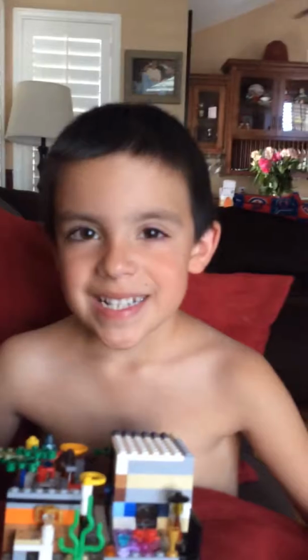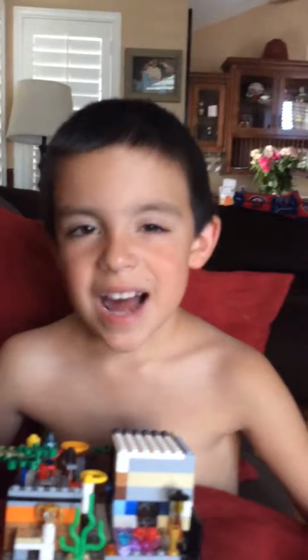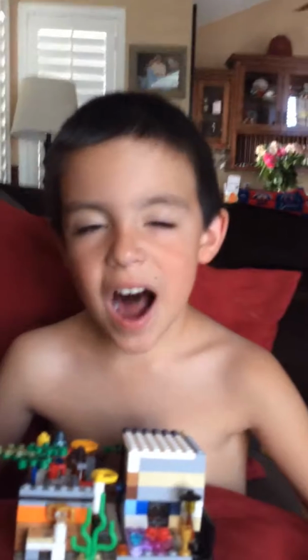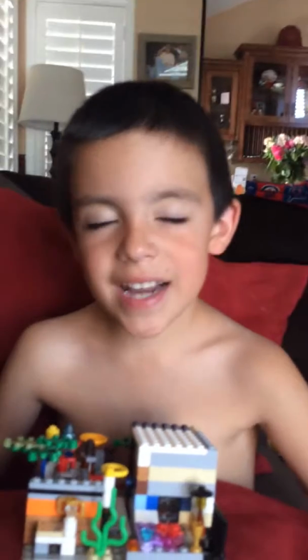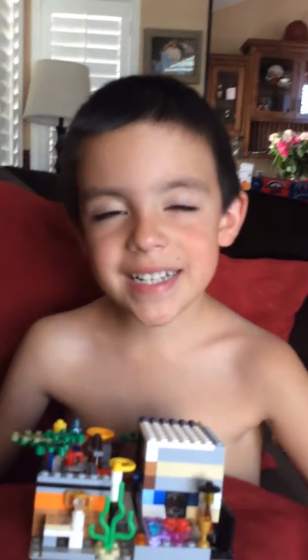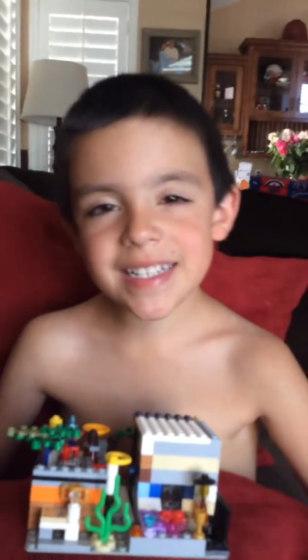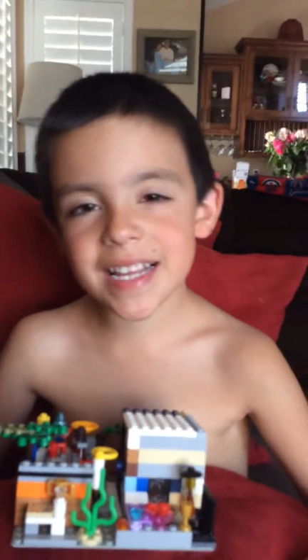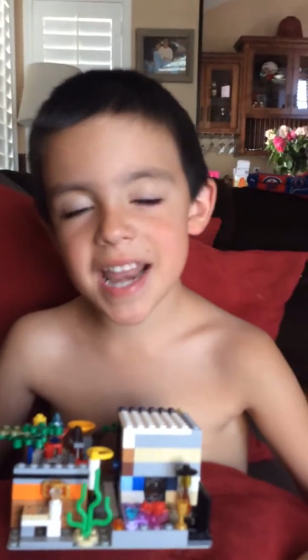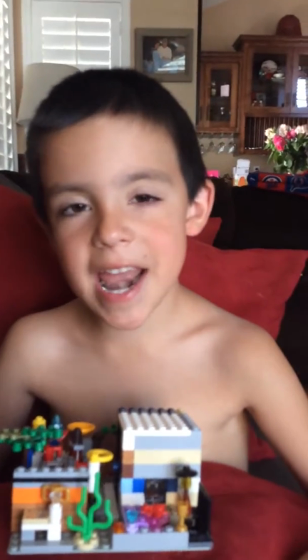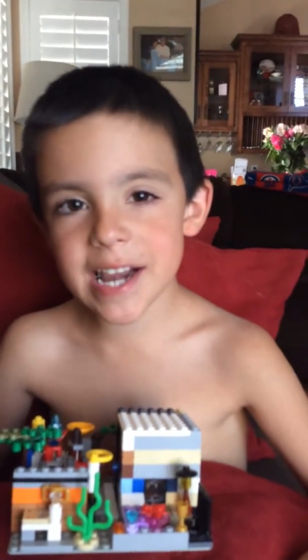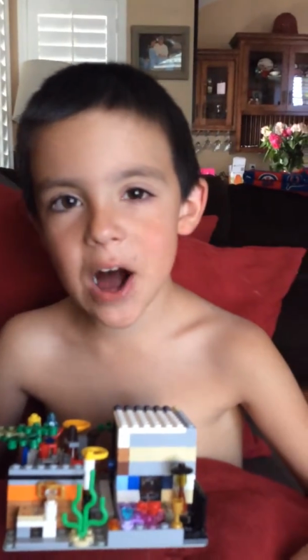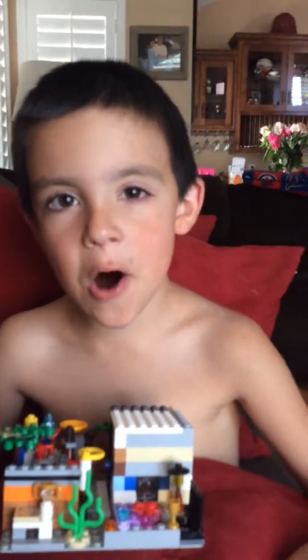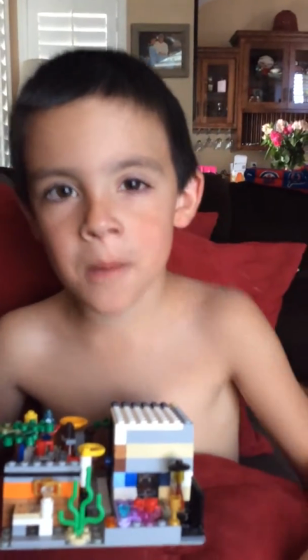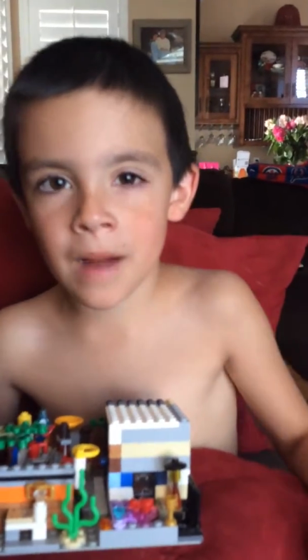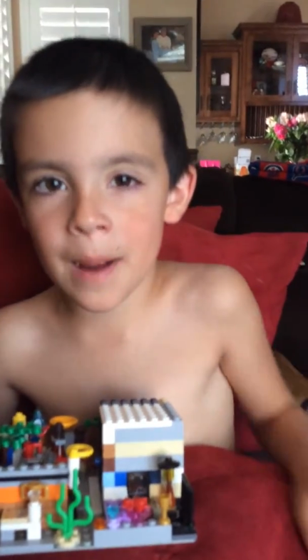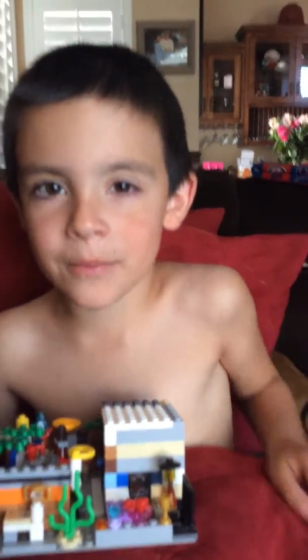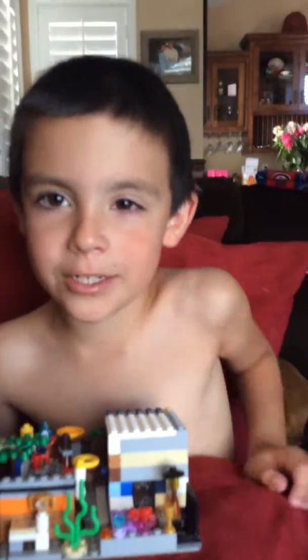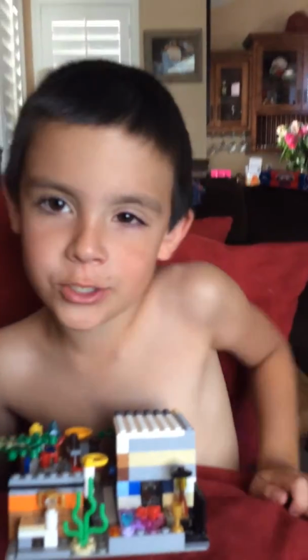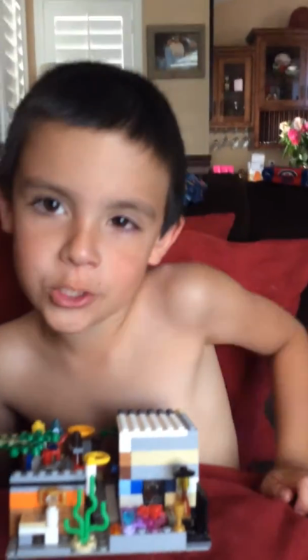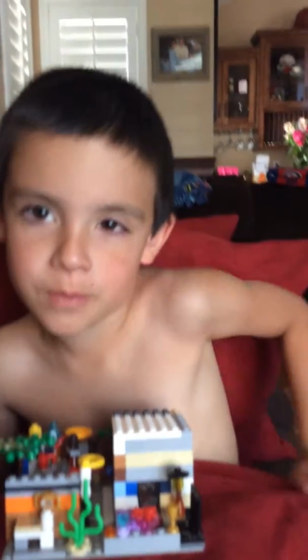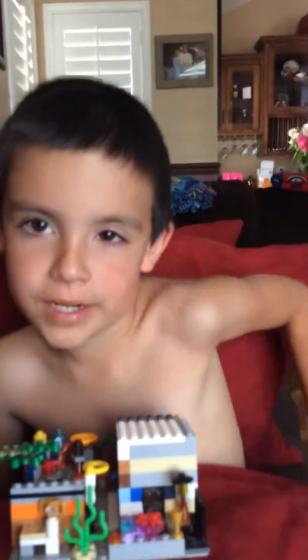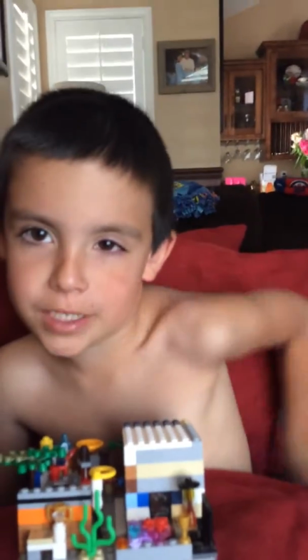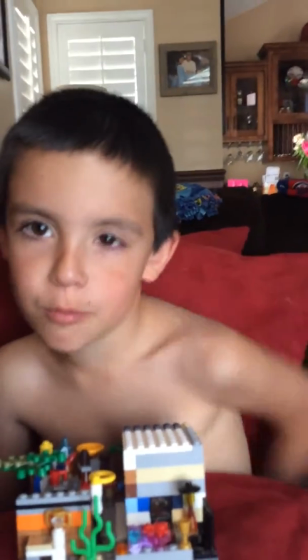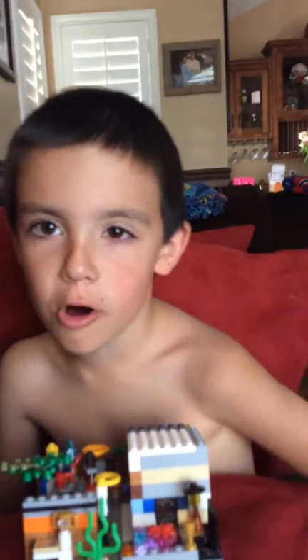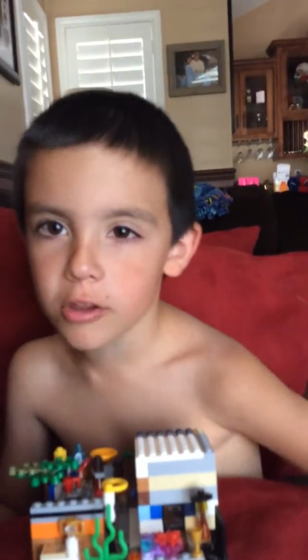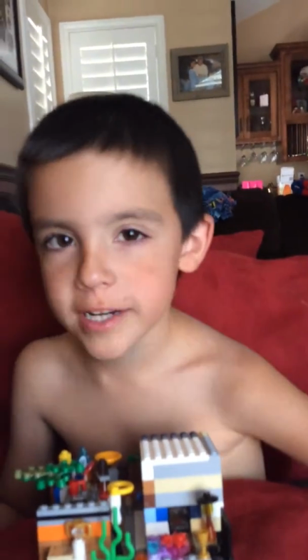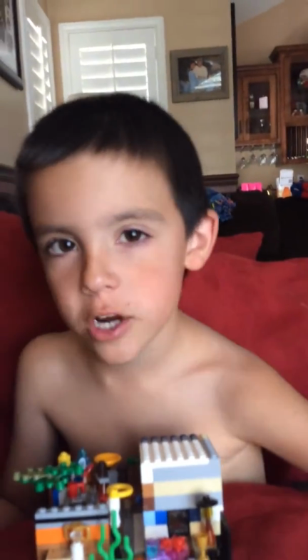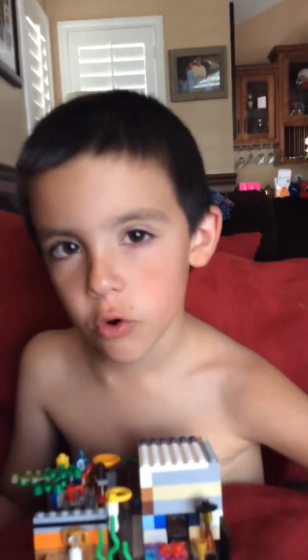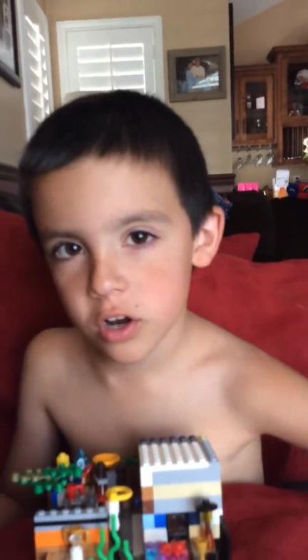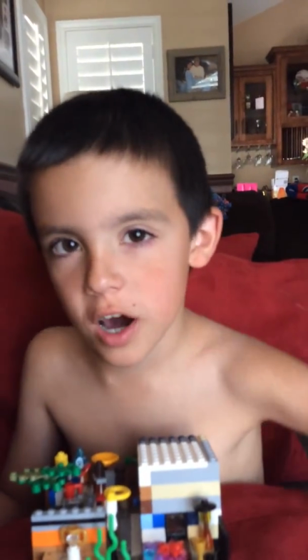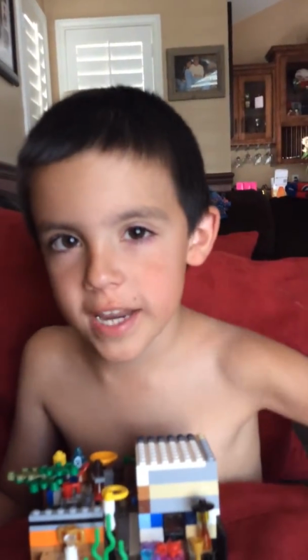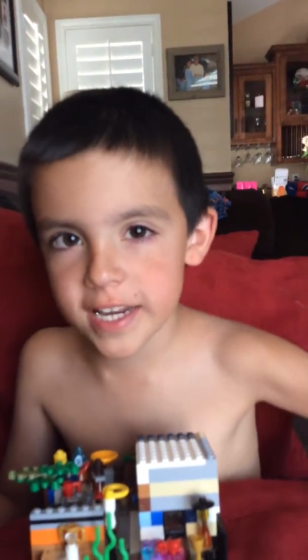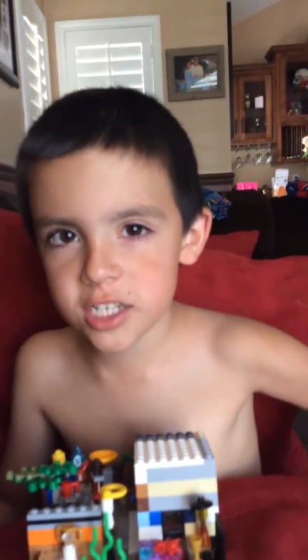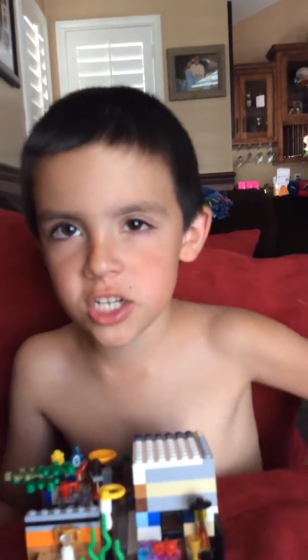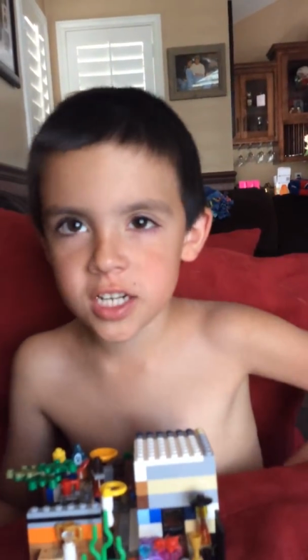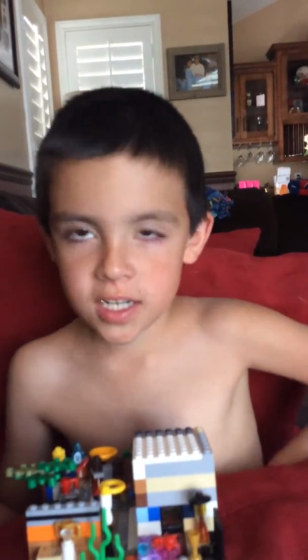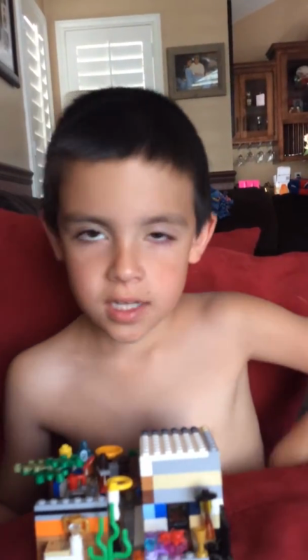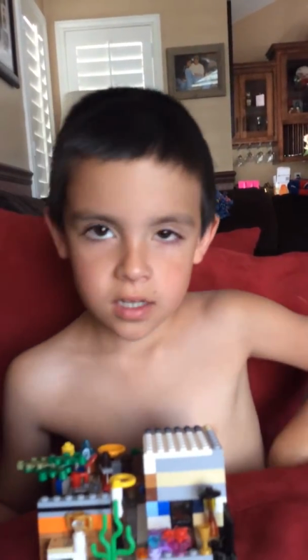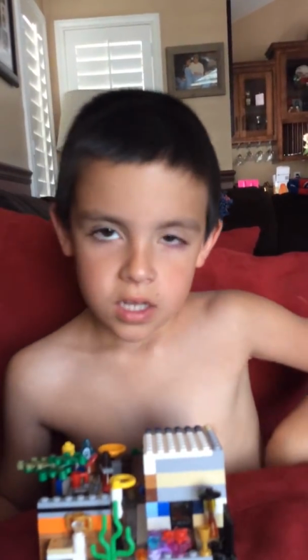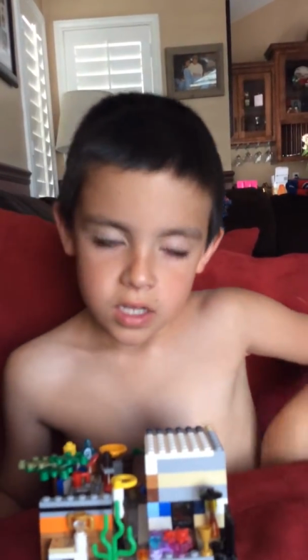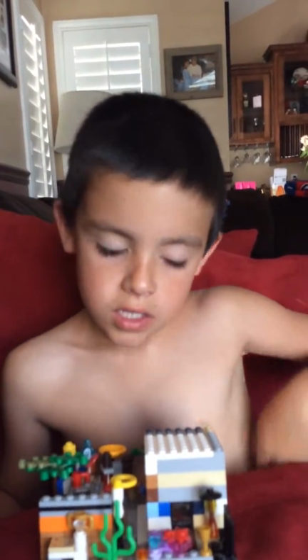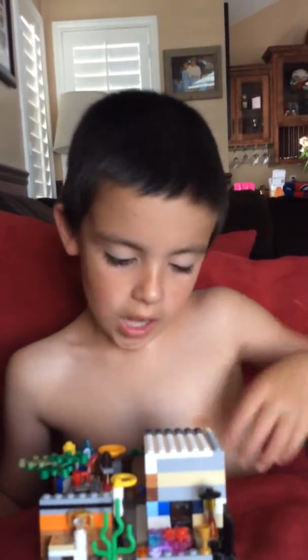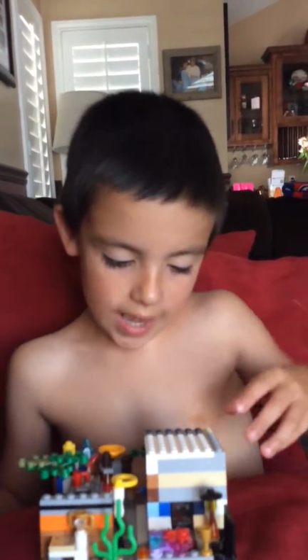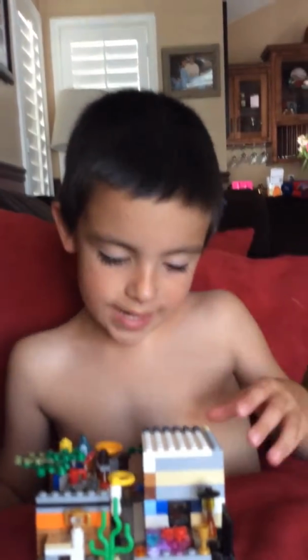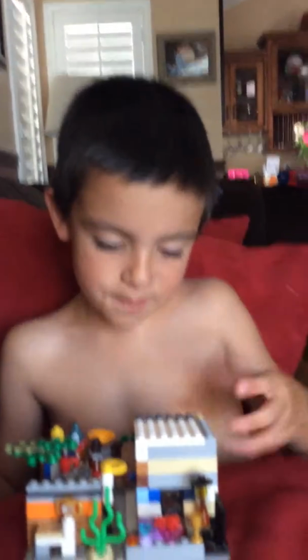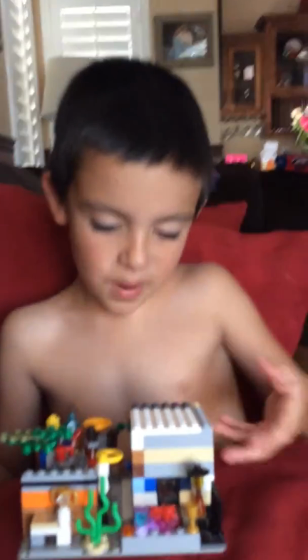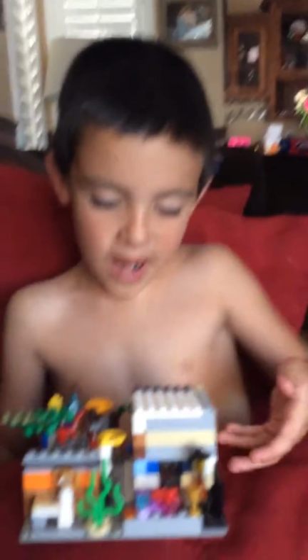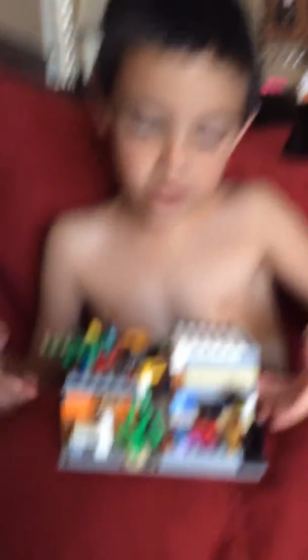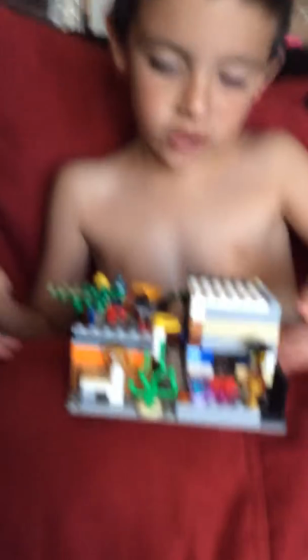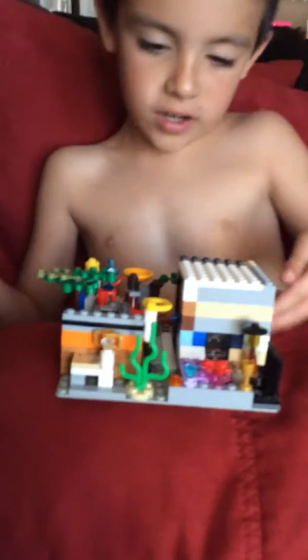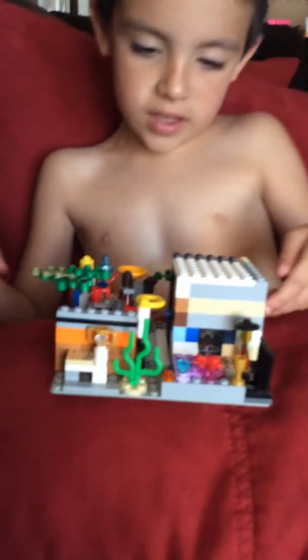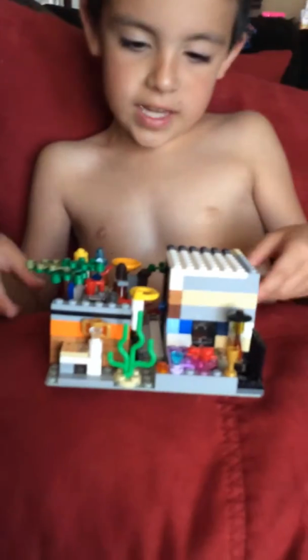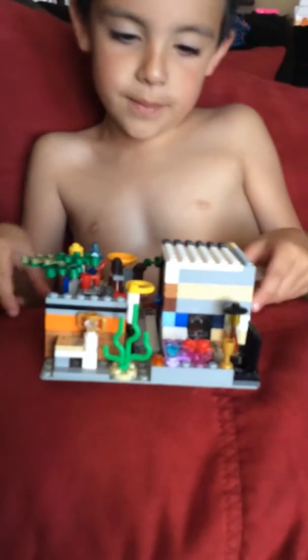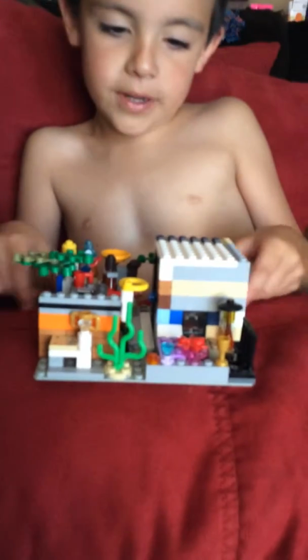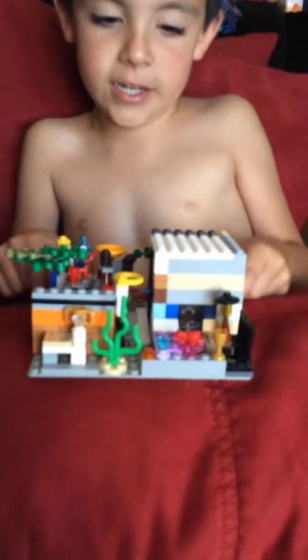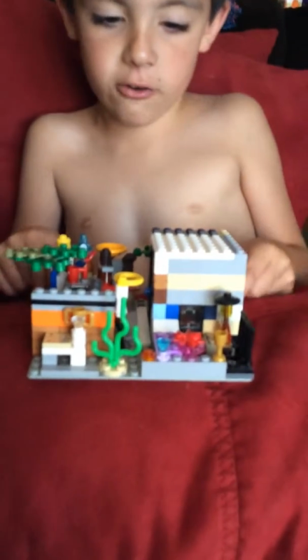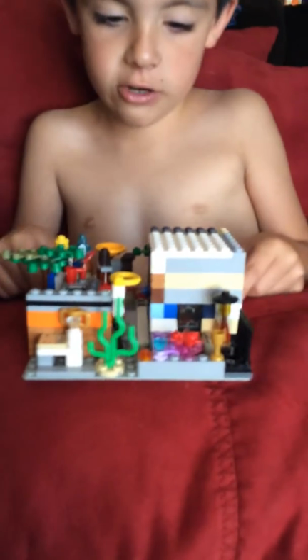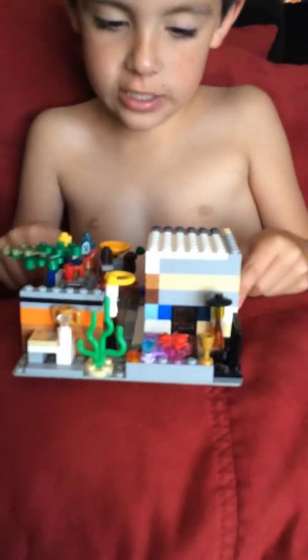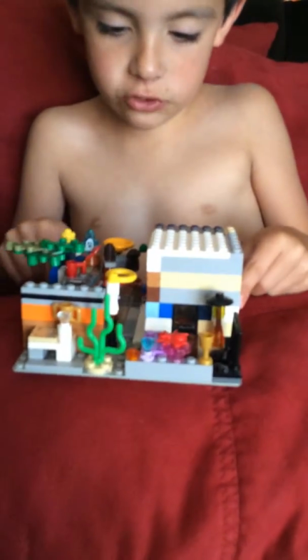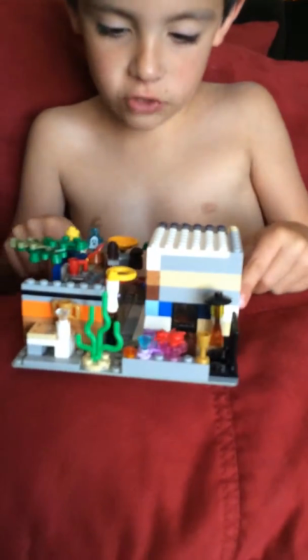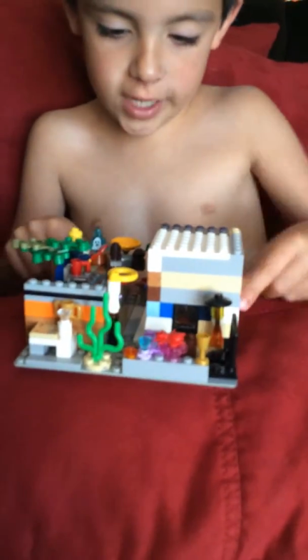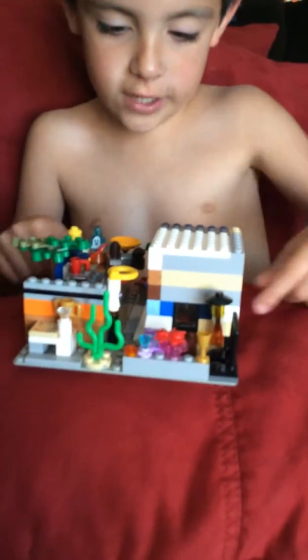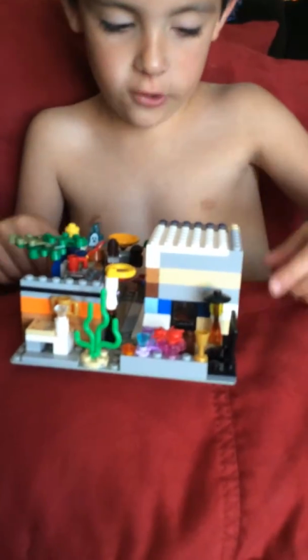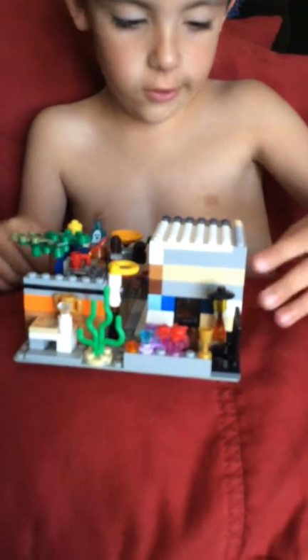Hi, today I'm going to show you my small Lego cottage. I didn't buy it or anything, but here it is right here.